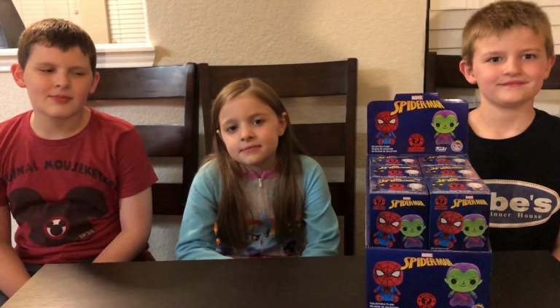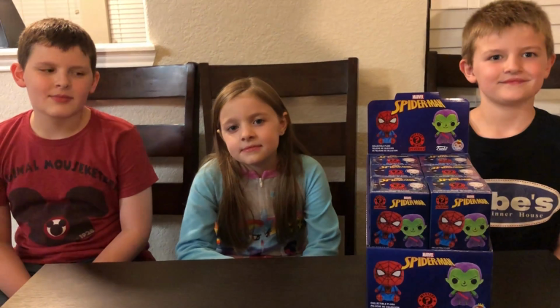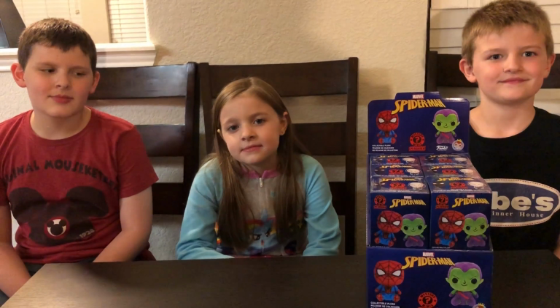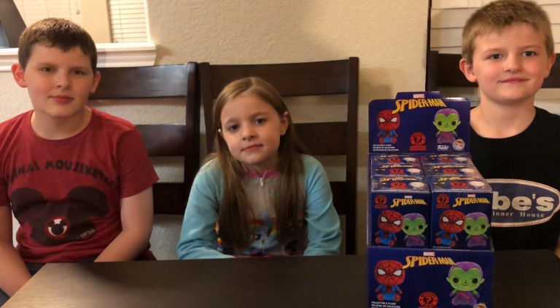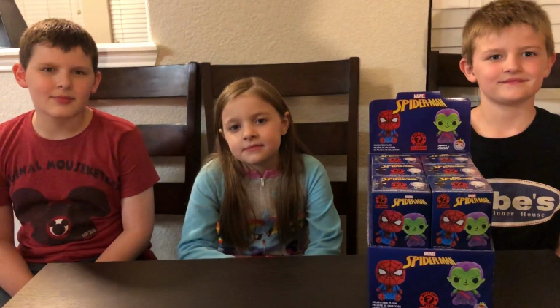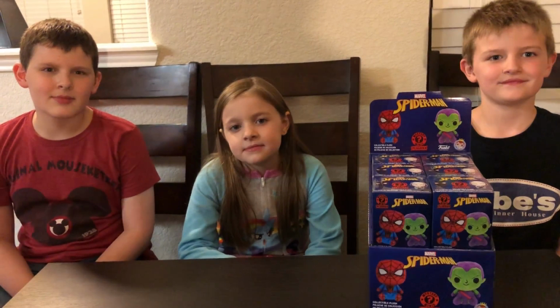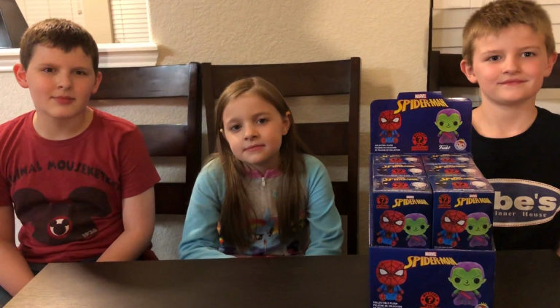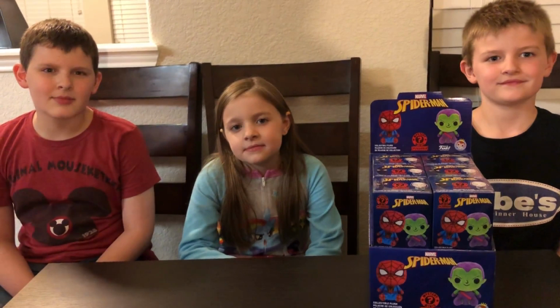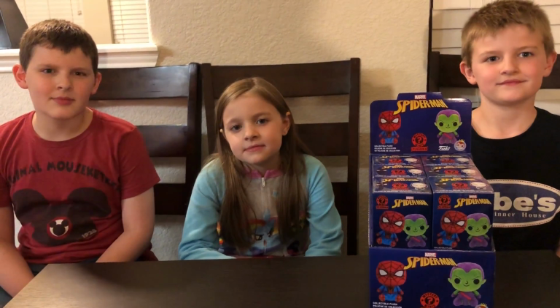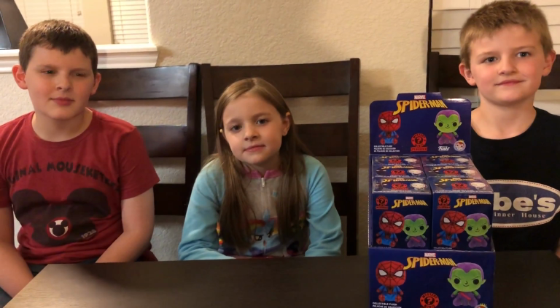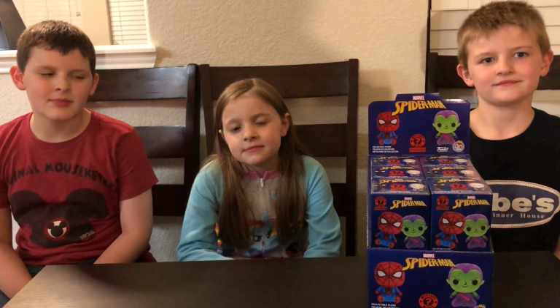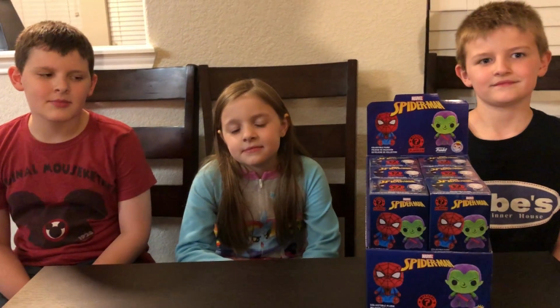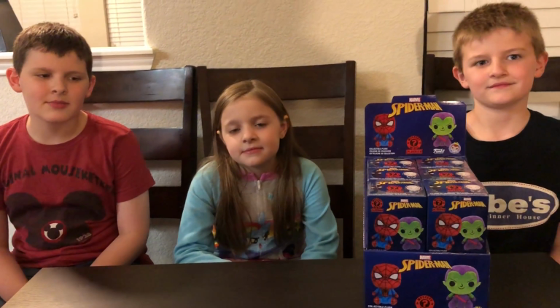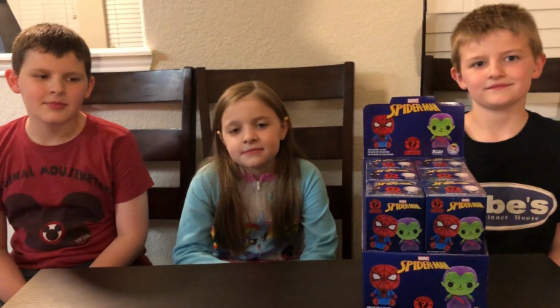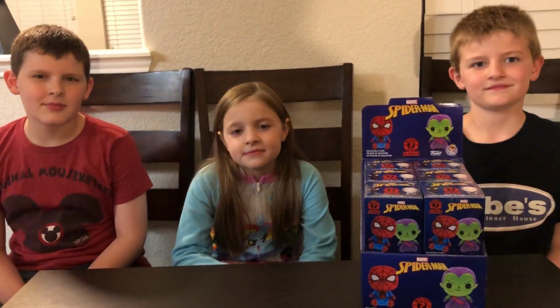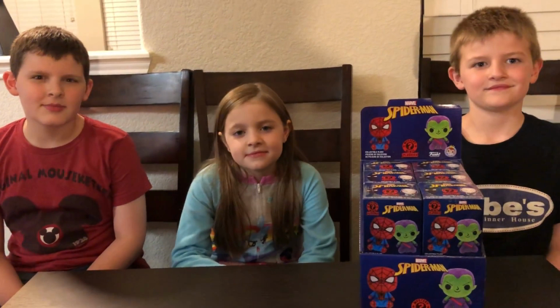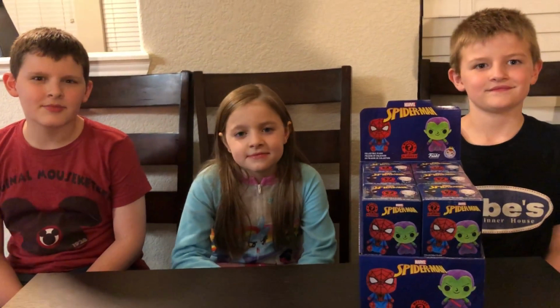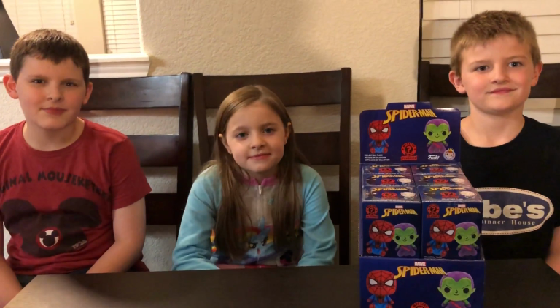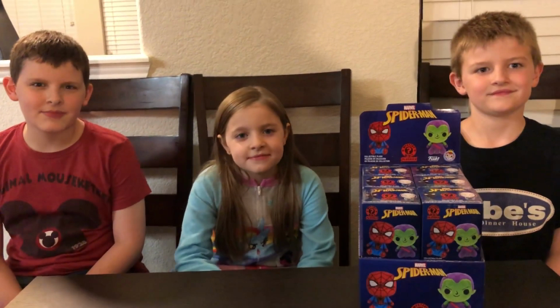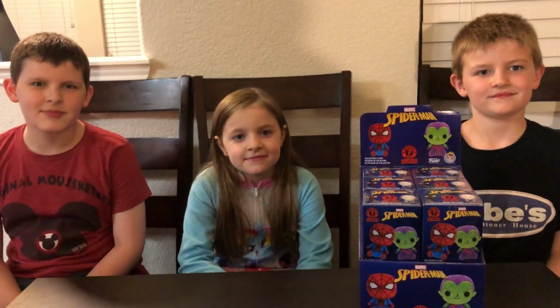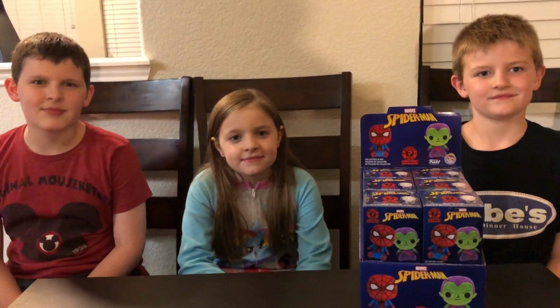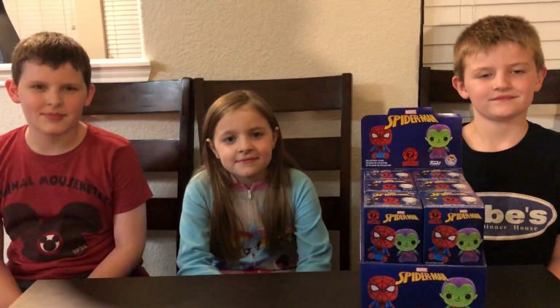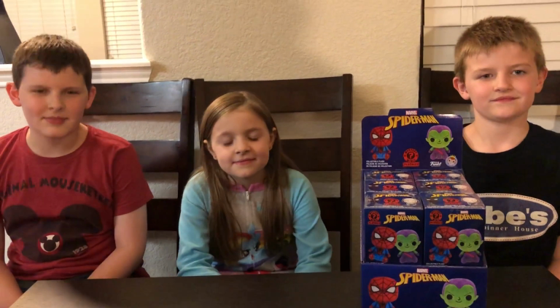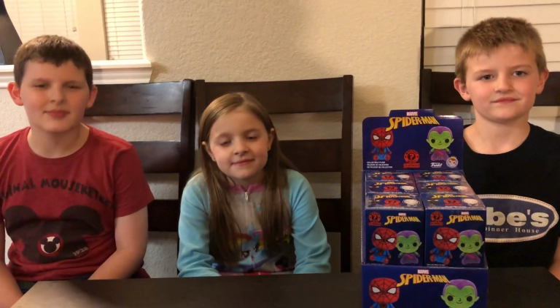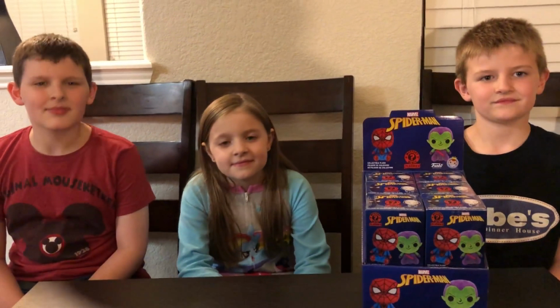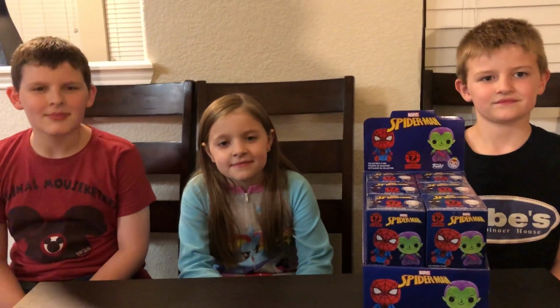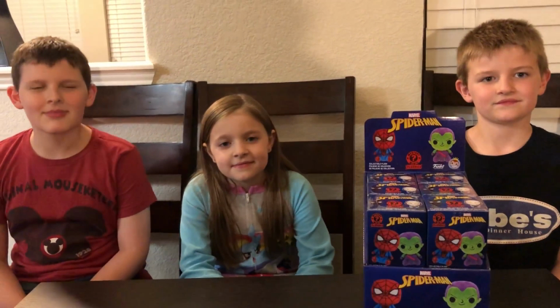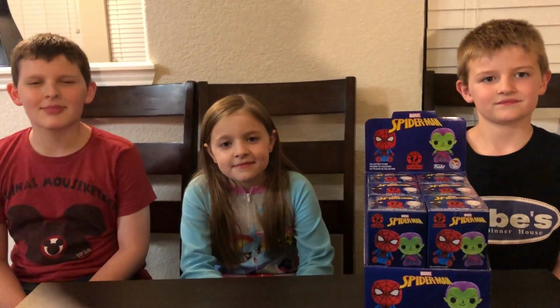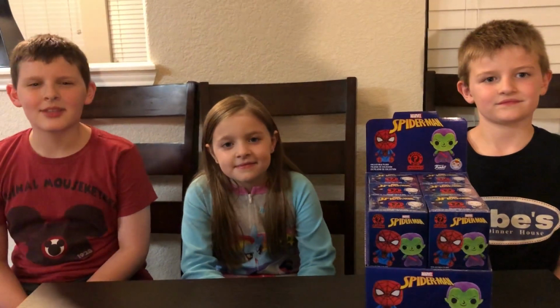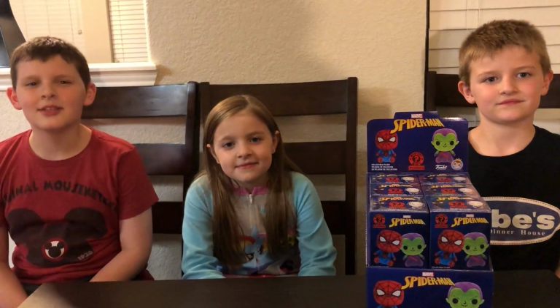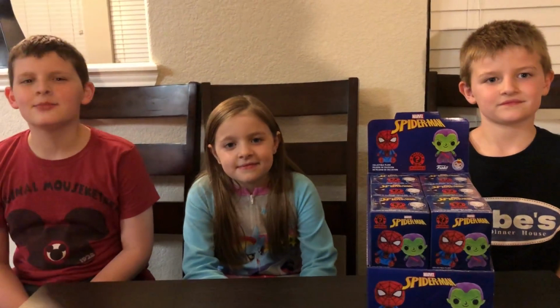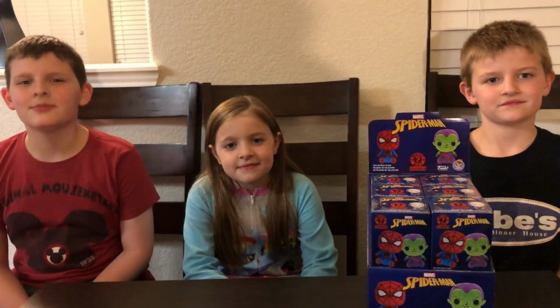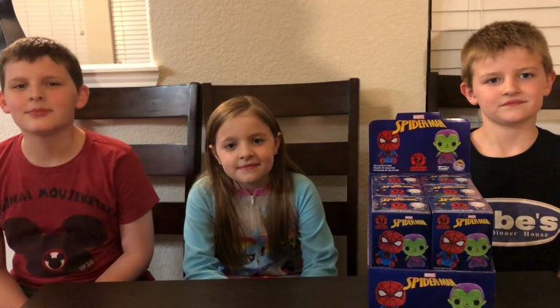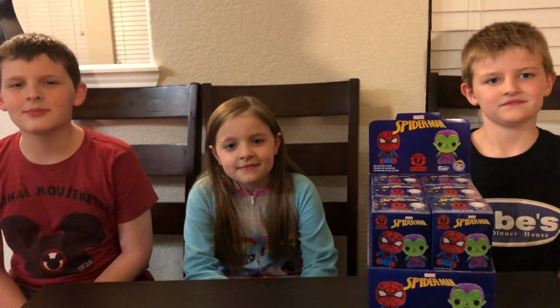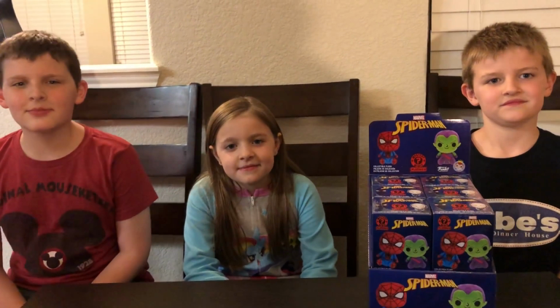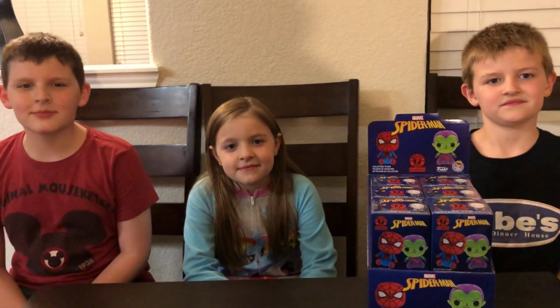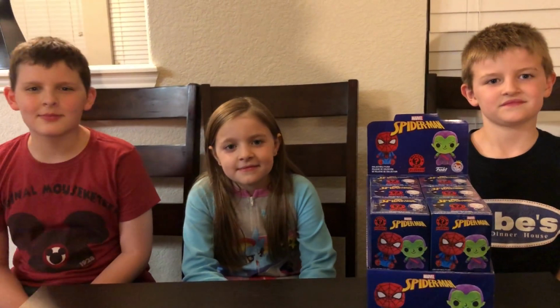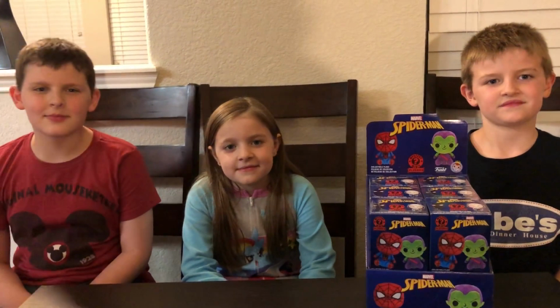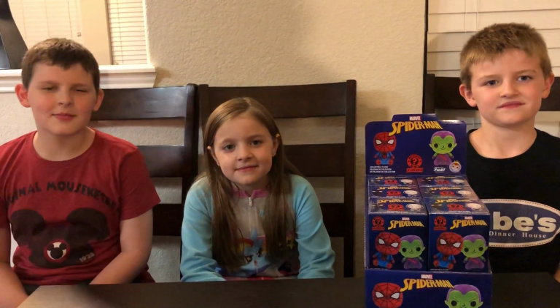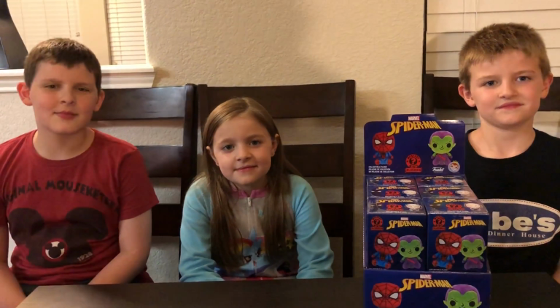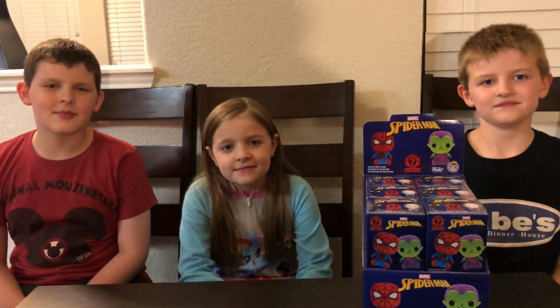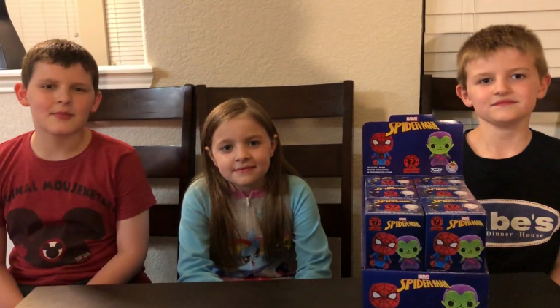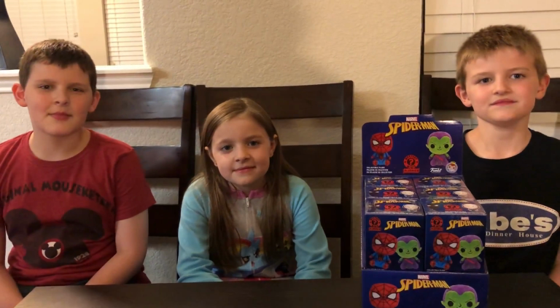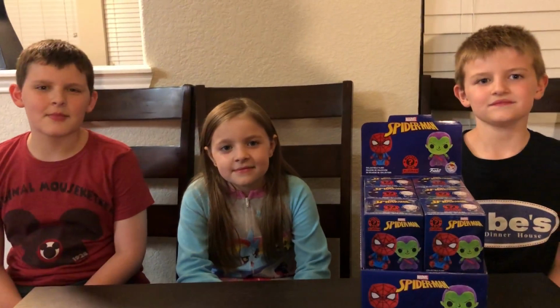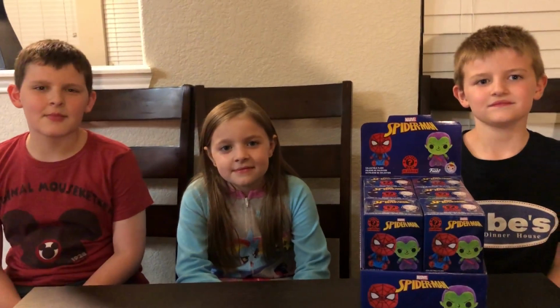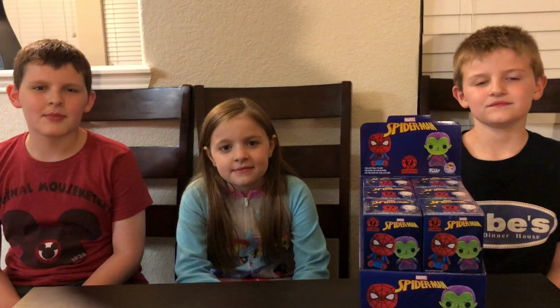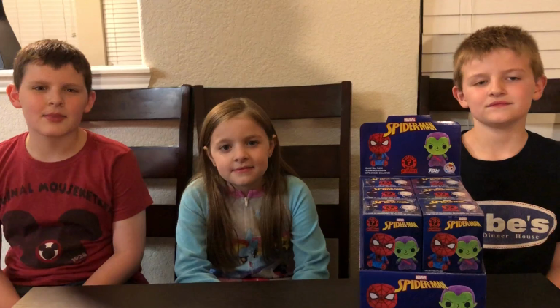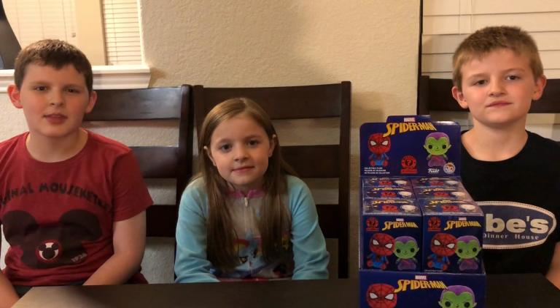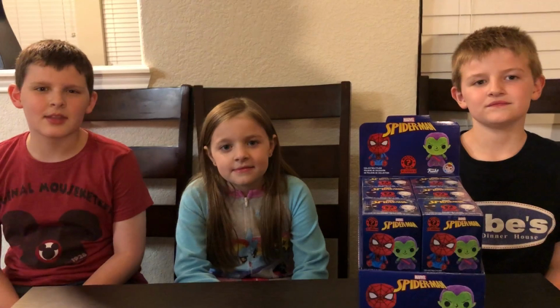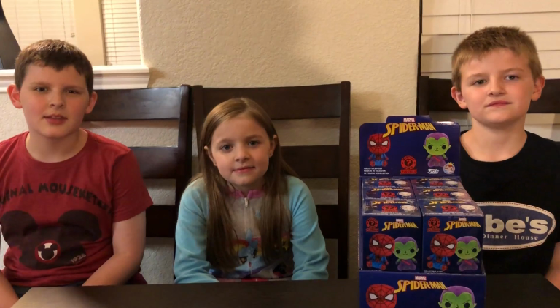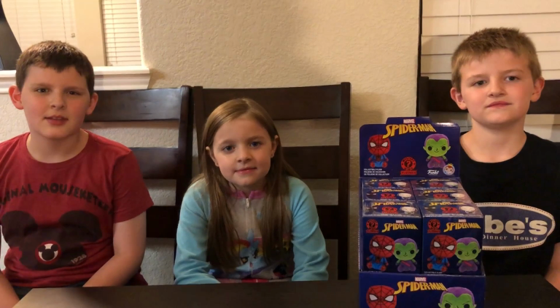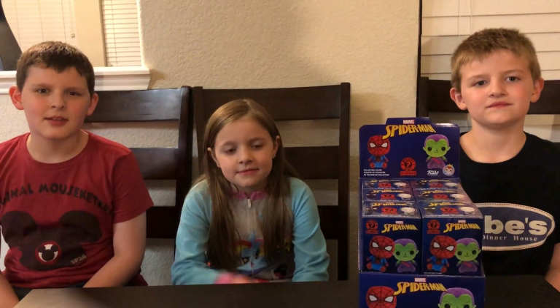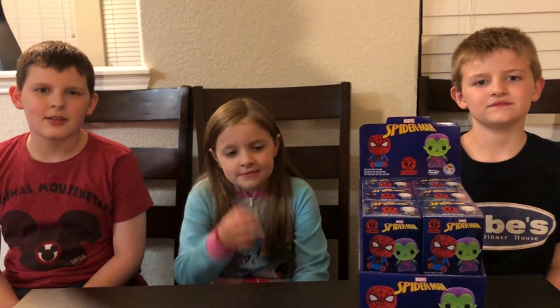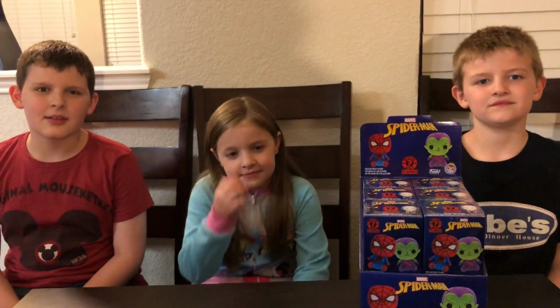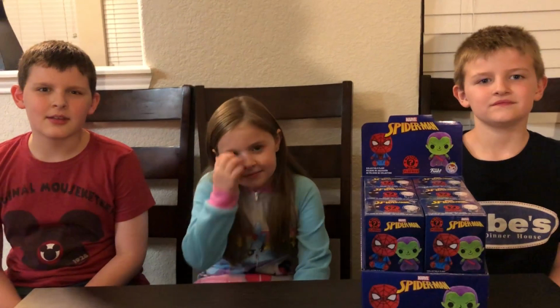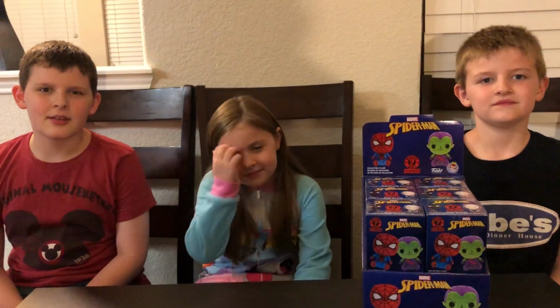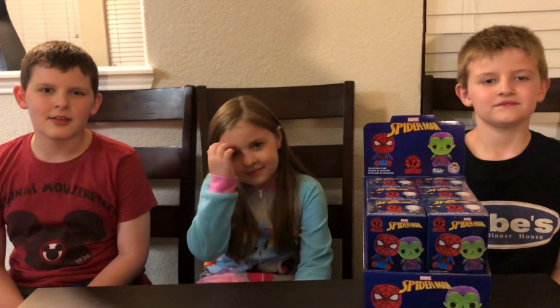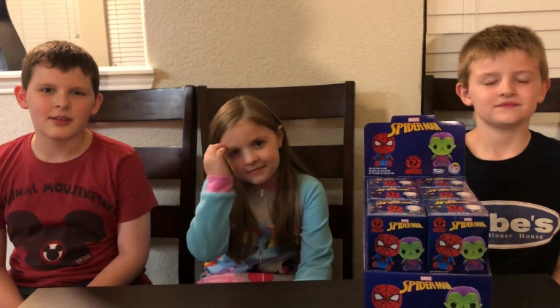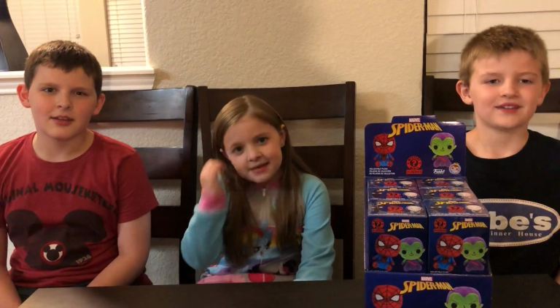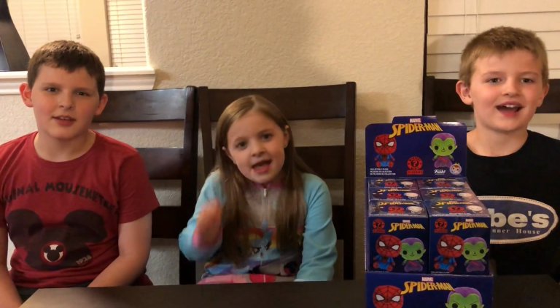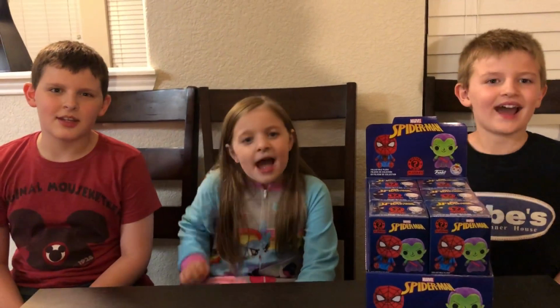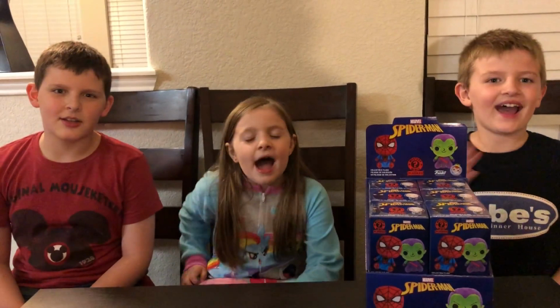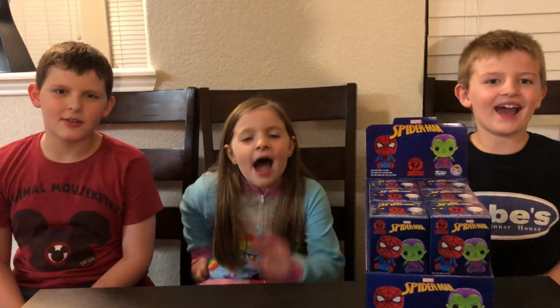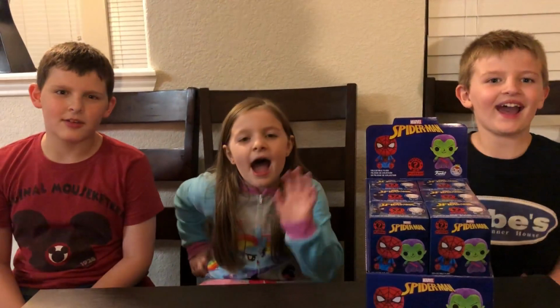What's going on everyone? Thanks for checking out Brian's Toy Haven. I got the Toy Hunters here — Dylan, Tristan, and Ava. Can you guys say hi? Hi!